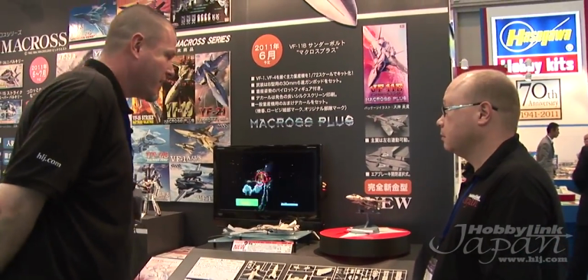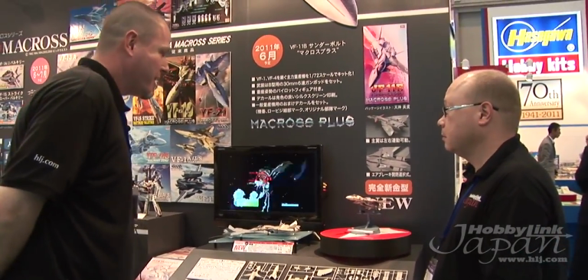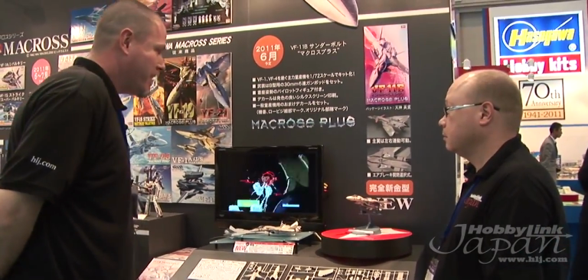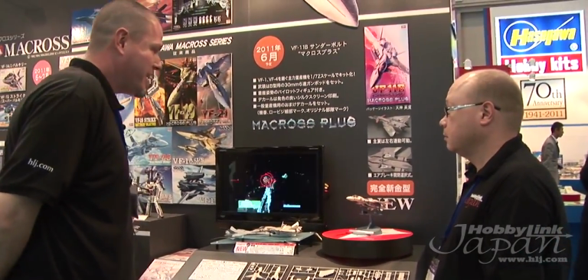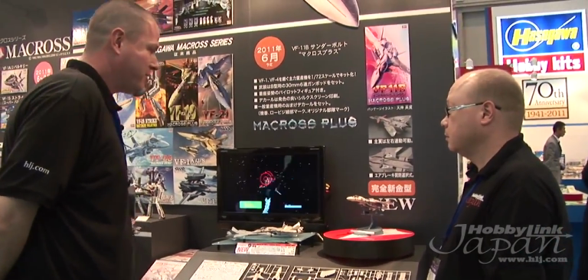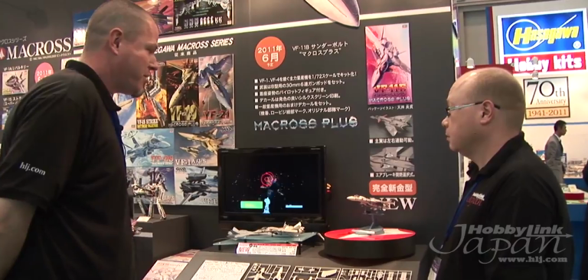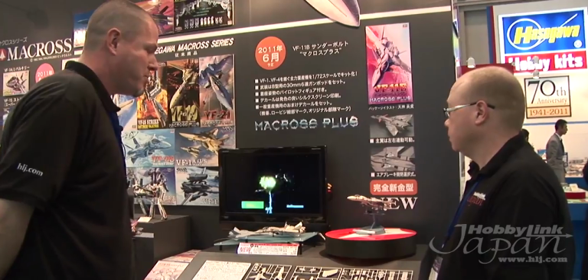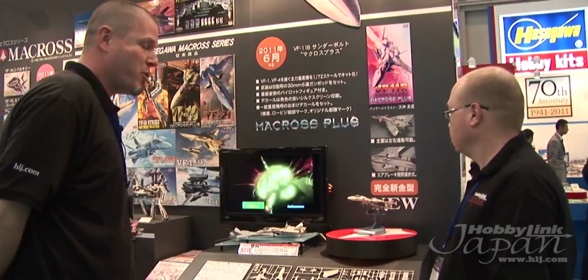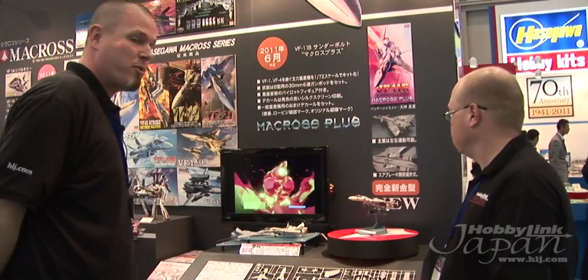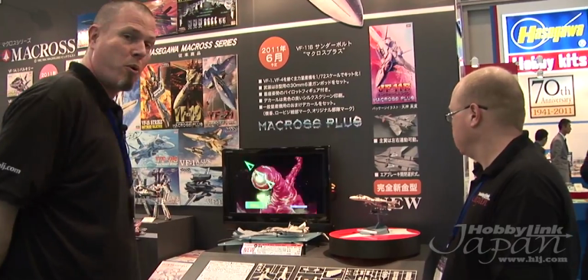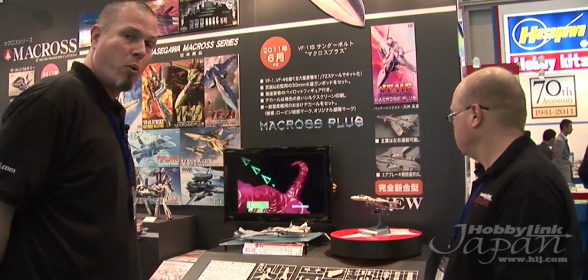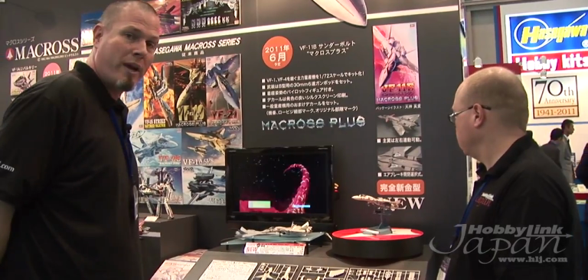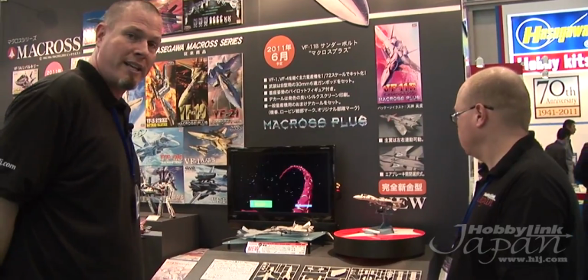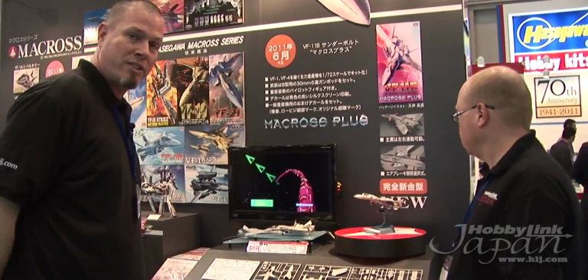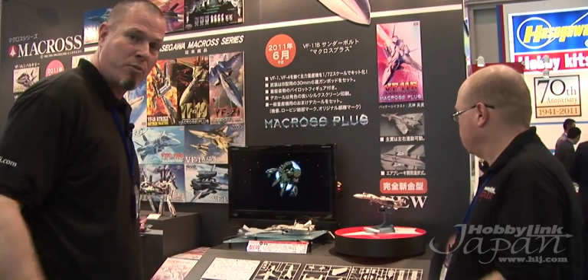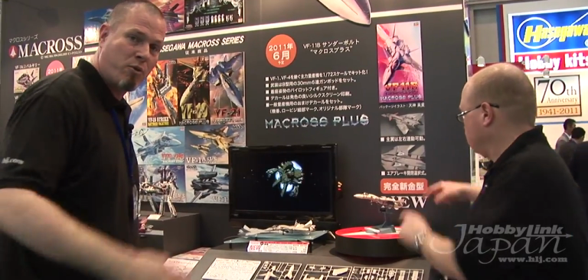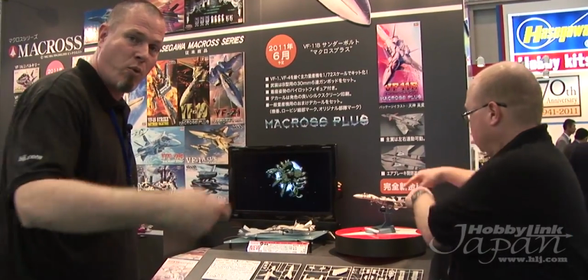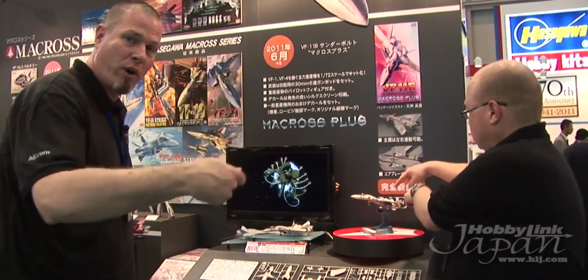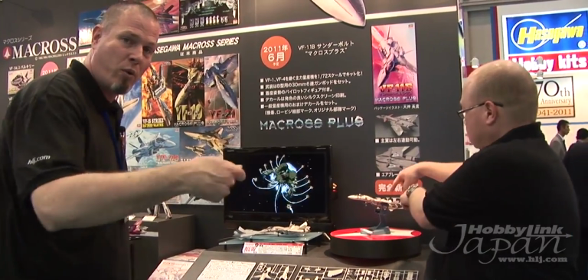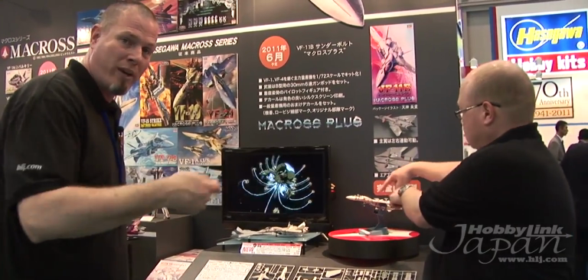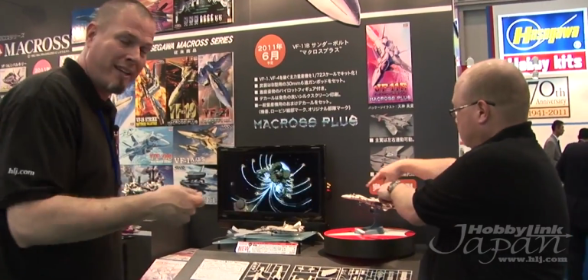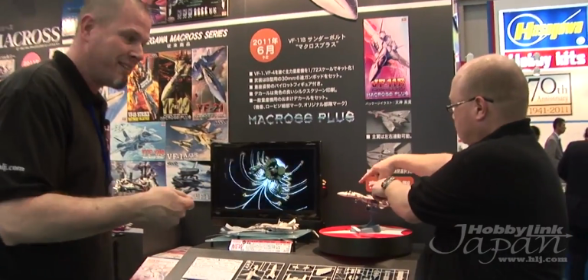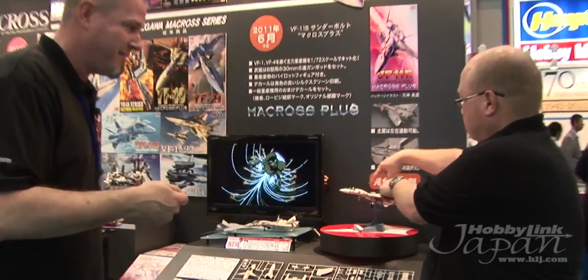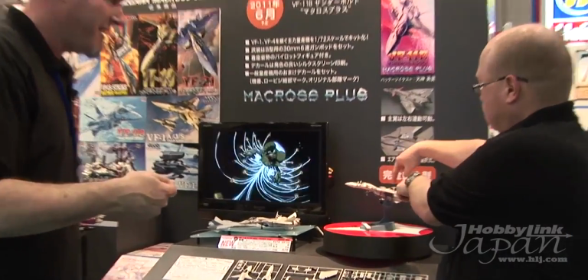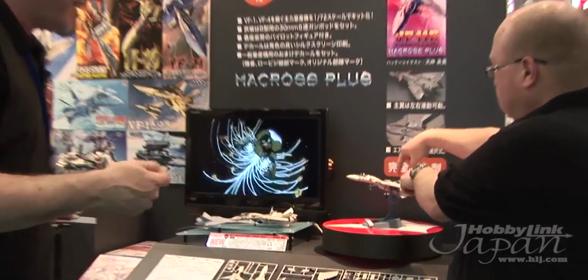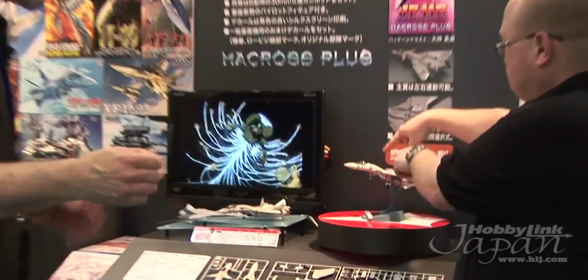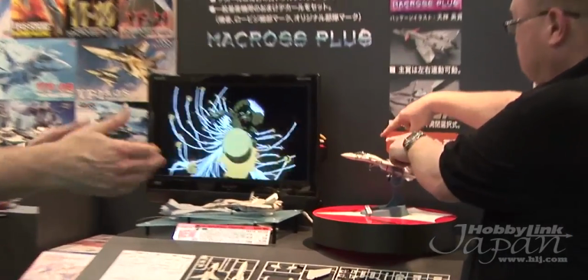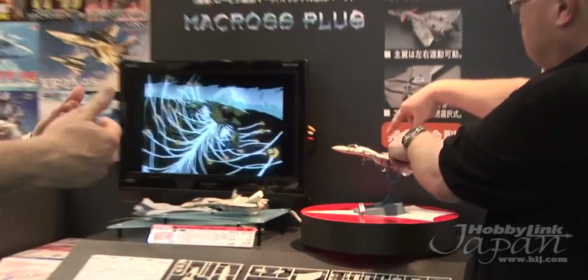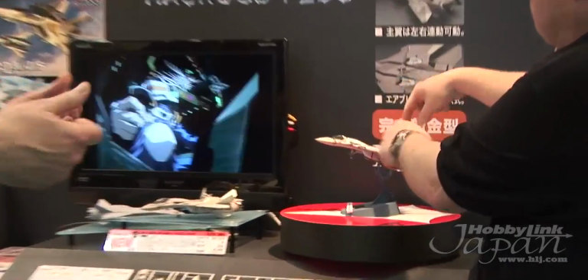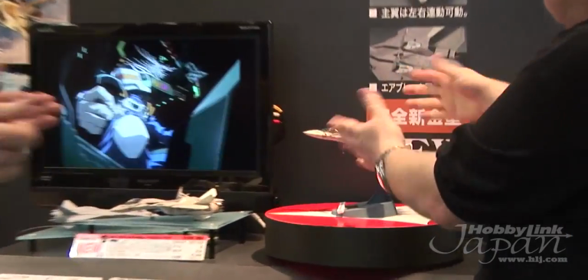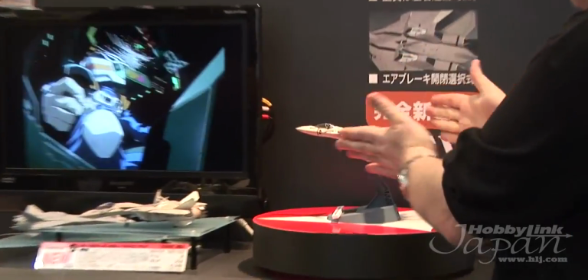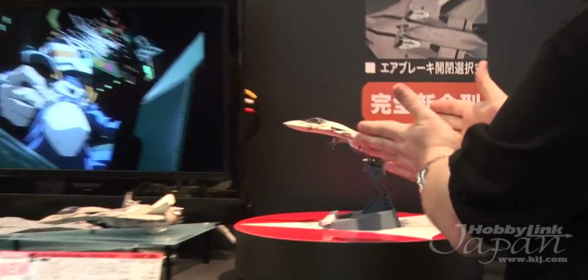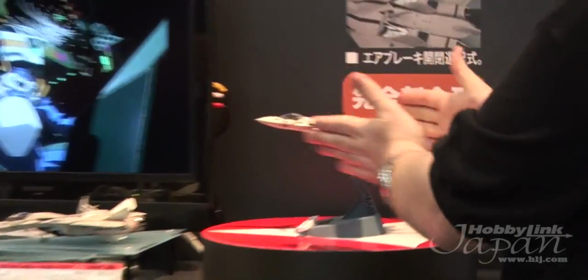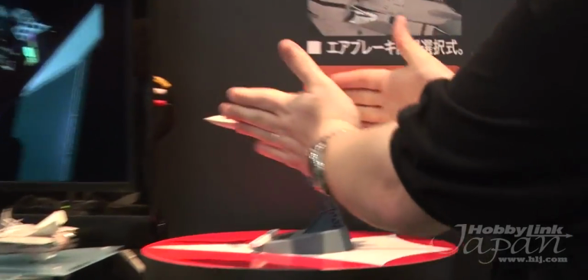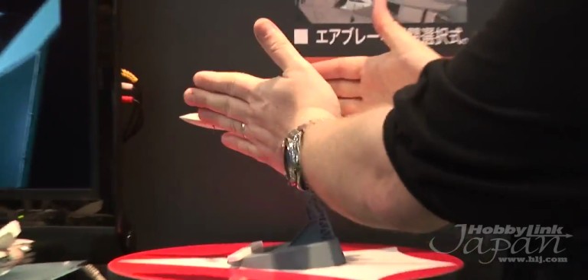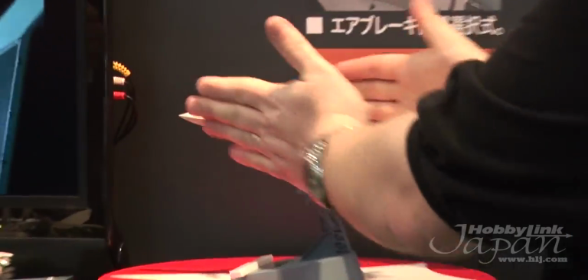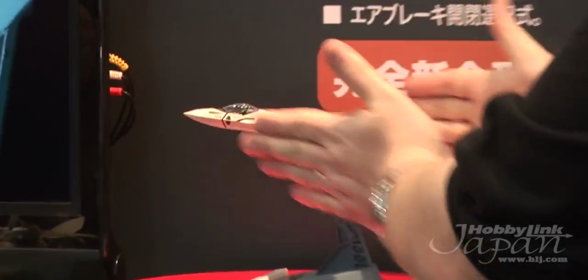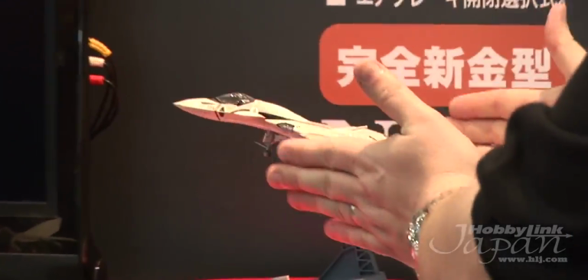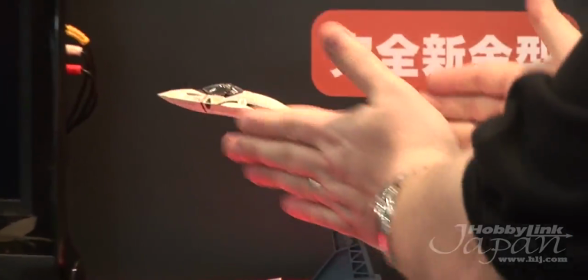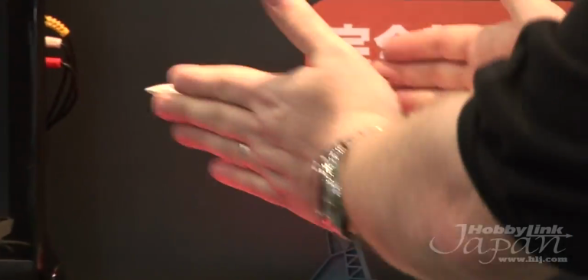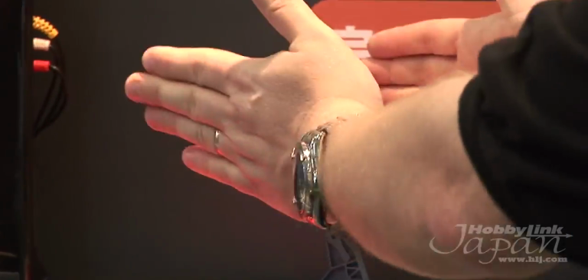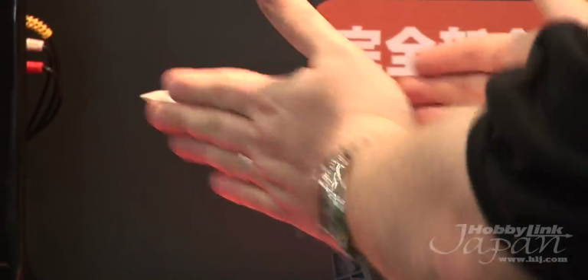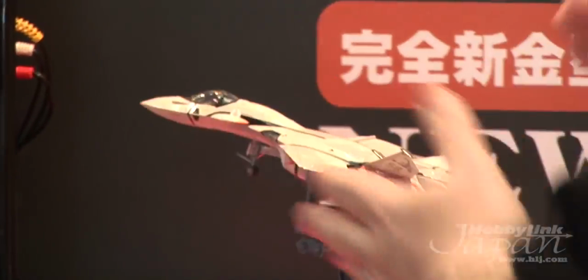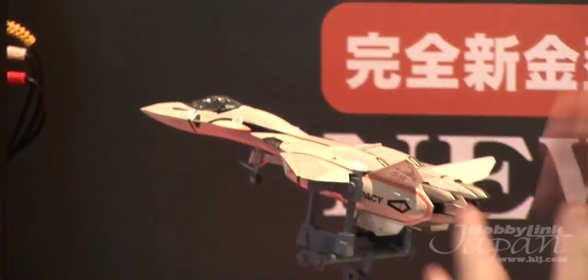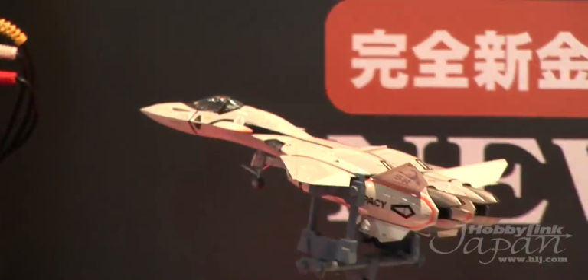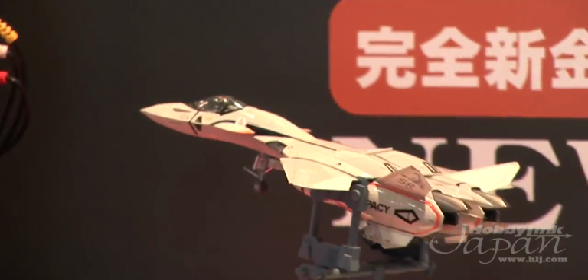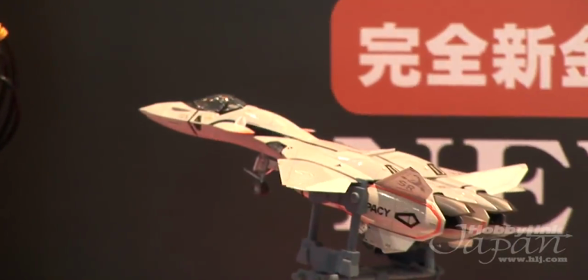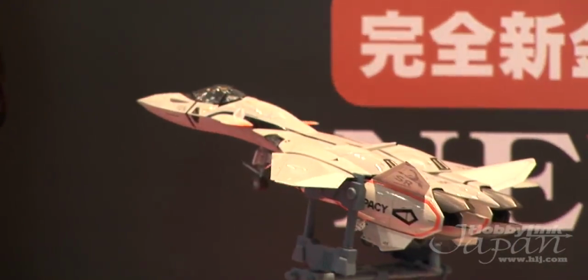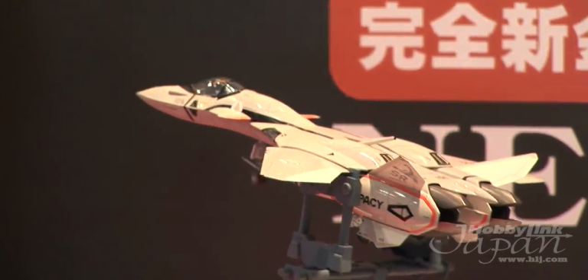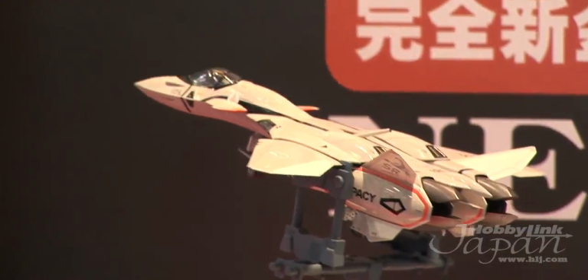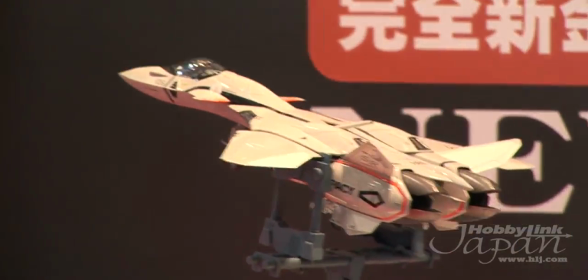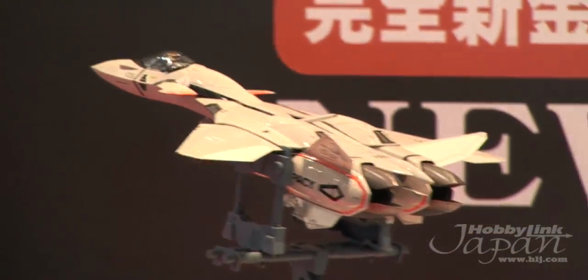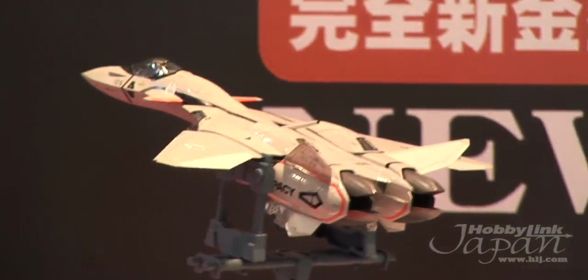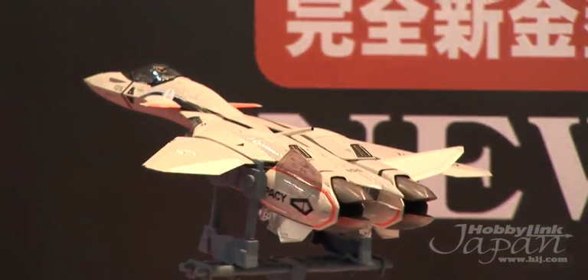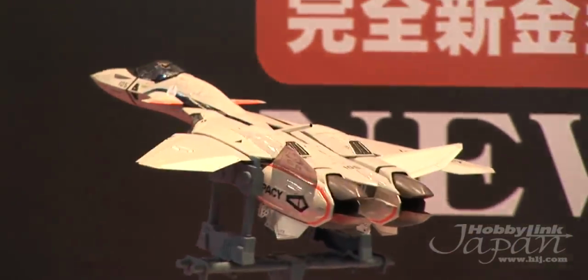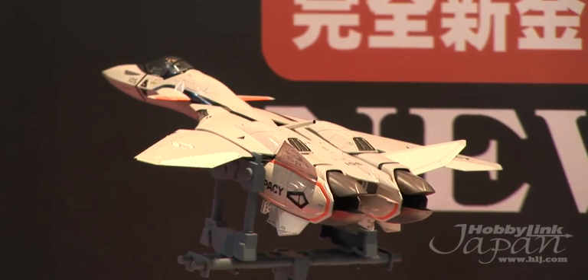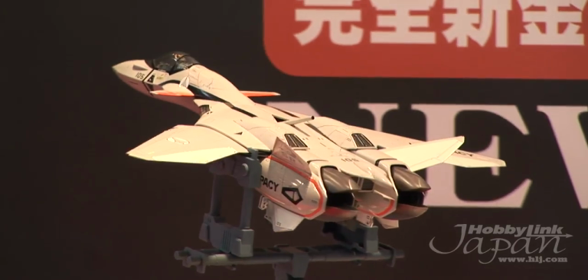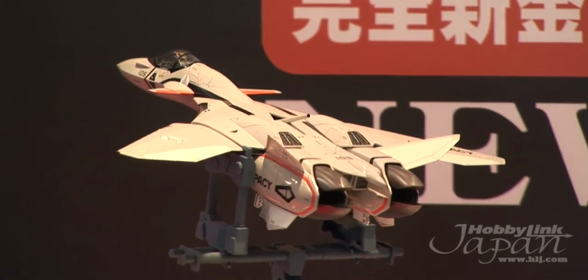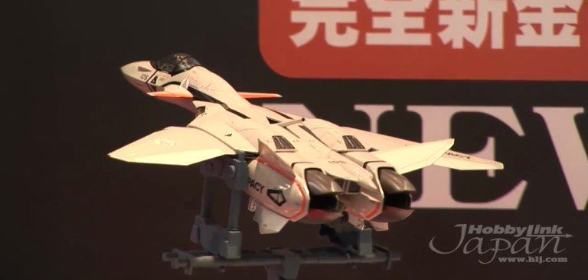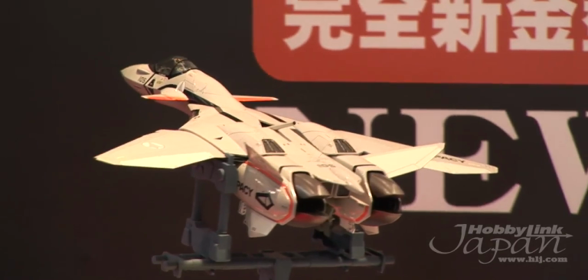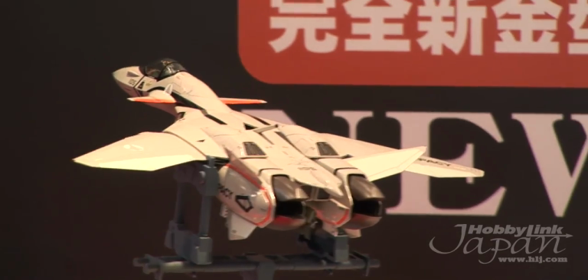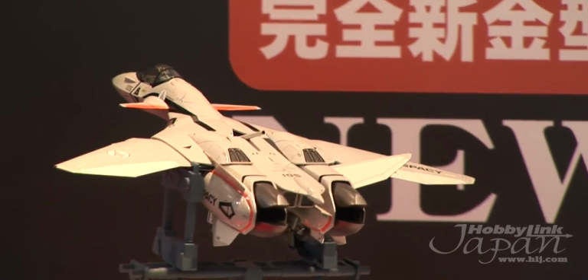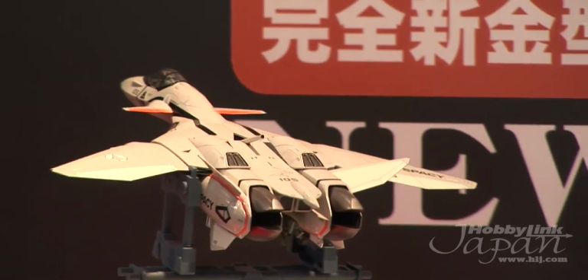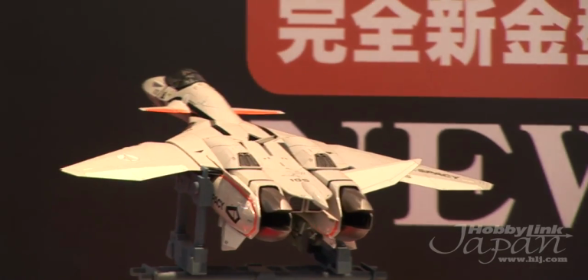It has movable wings. You move one wing and they will both move. They don't really swing a whole lot — kind of like an F-14 — but they move a little bit.